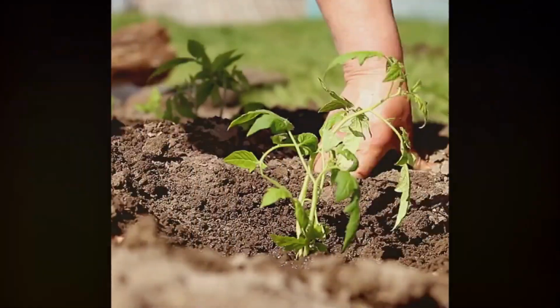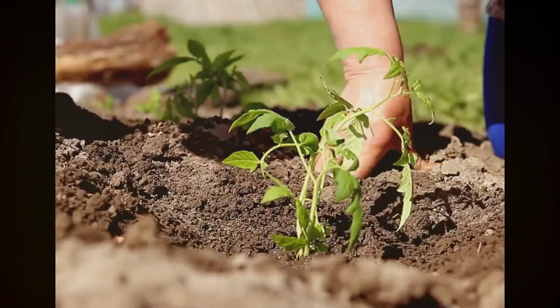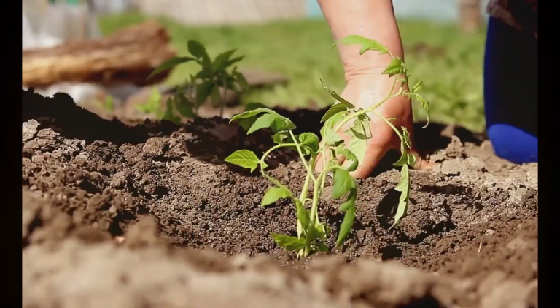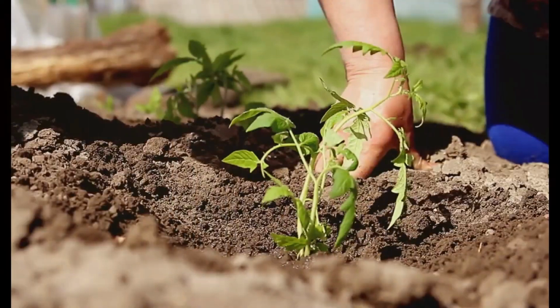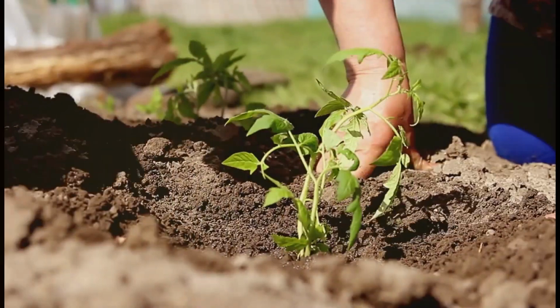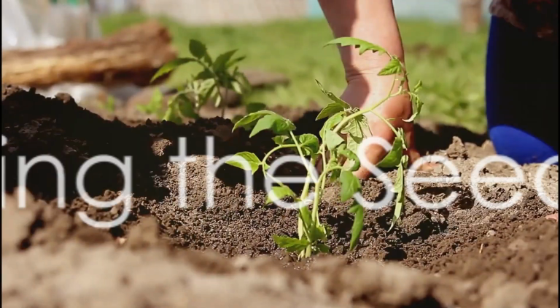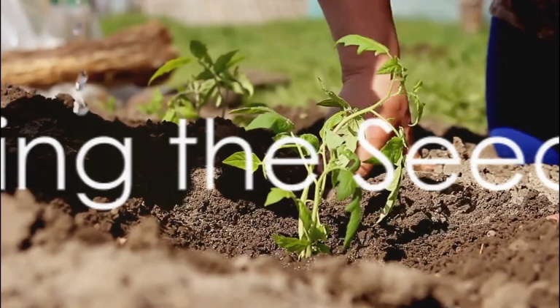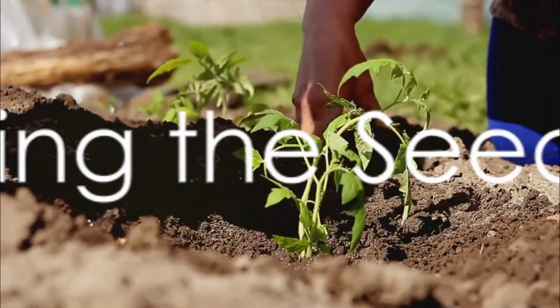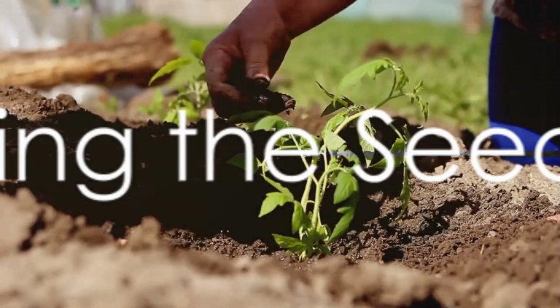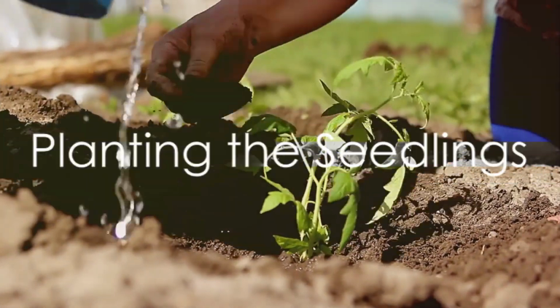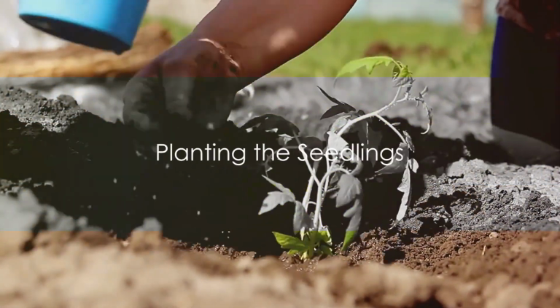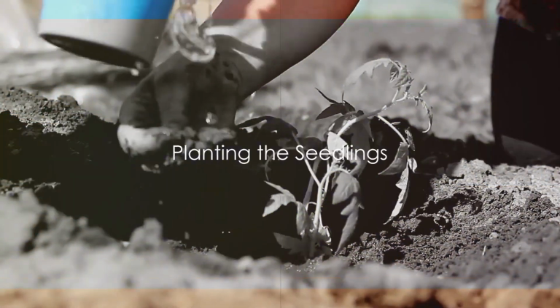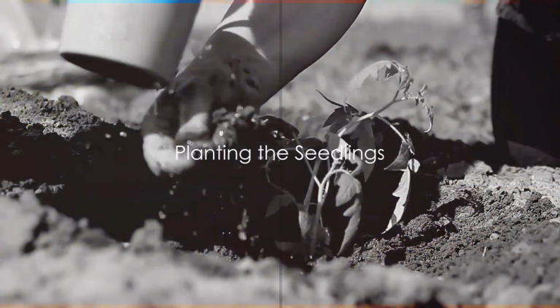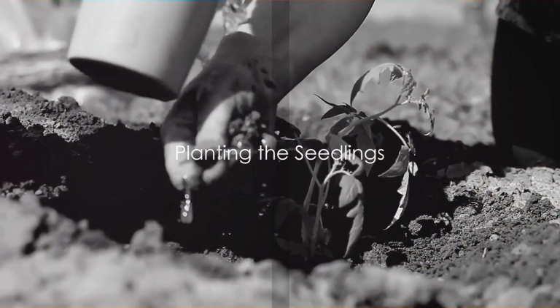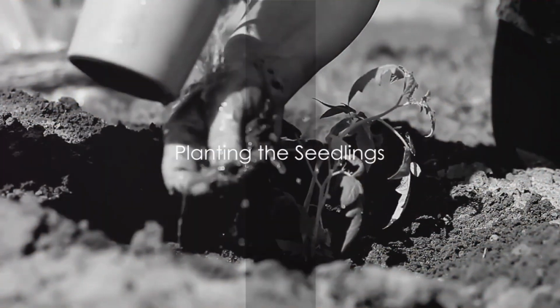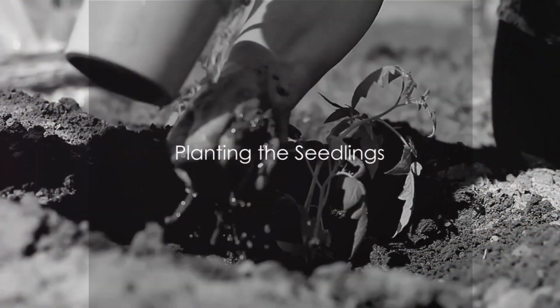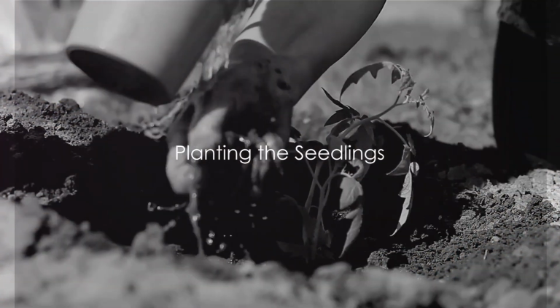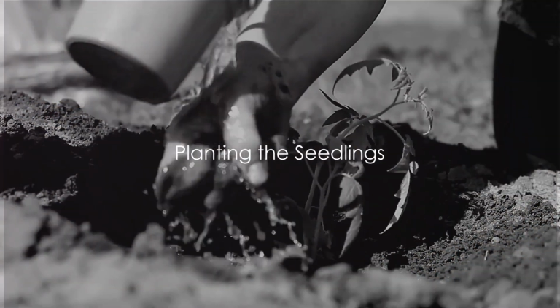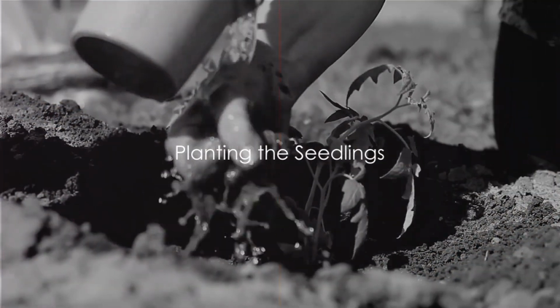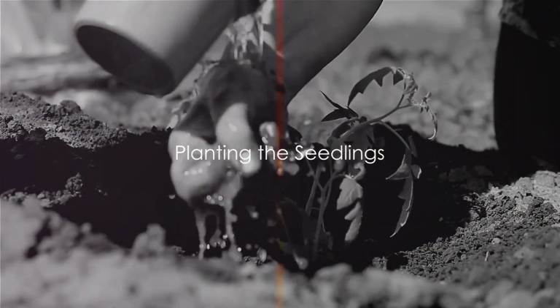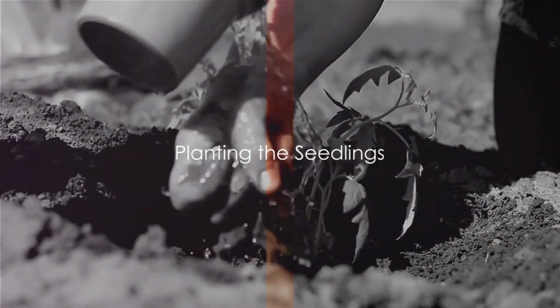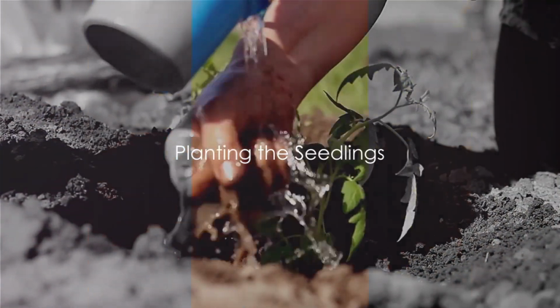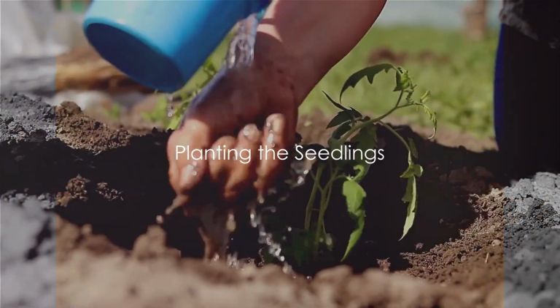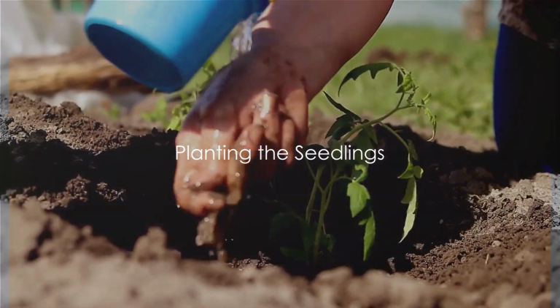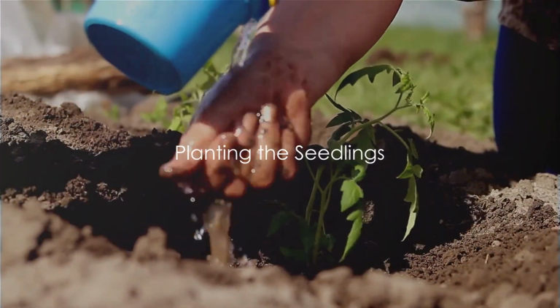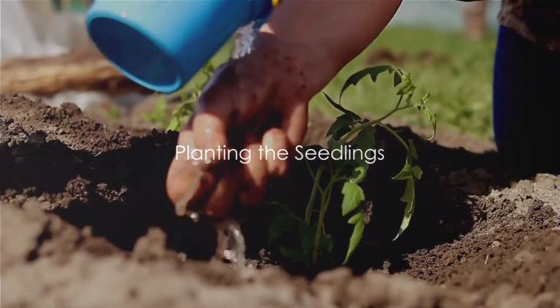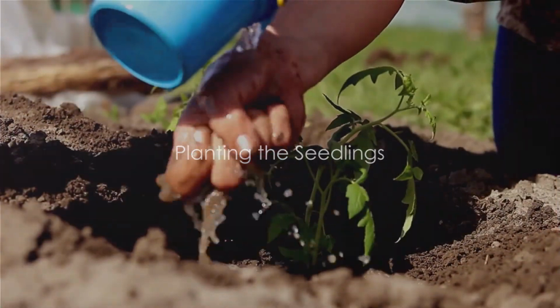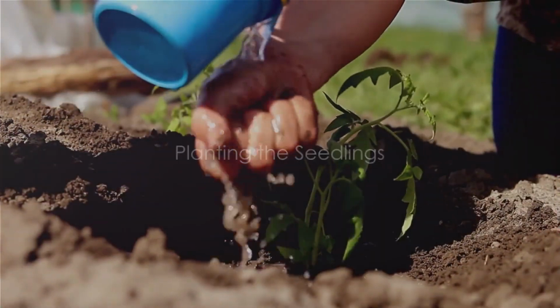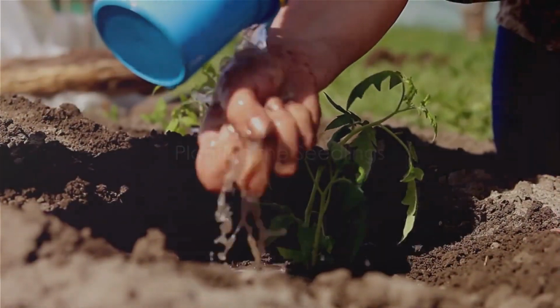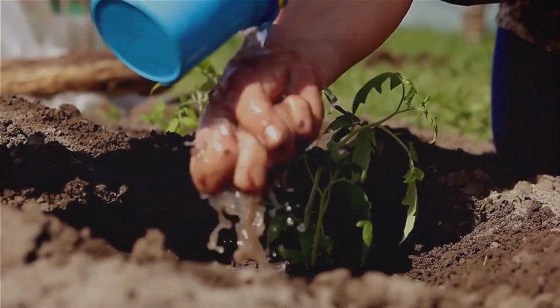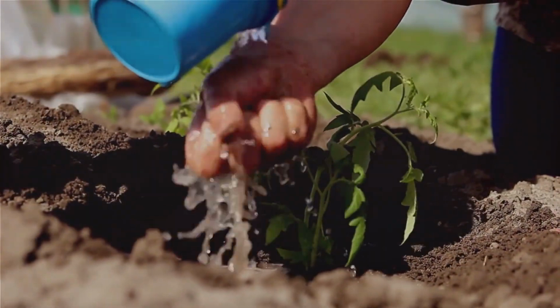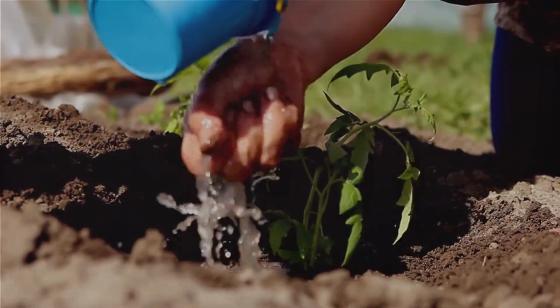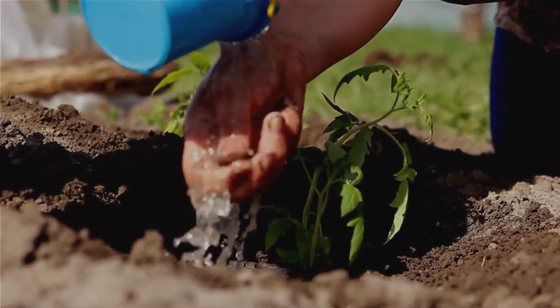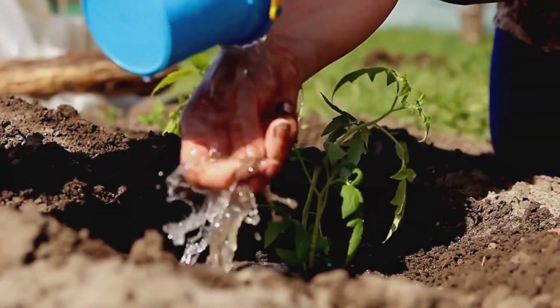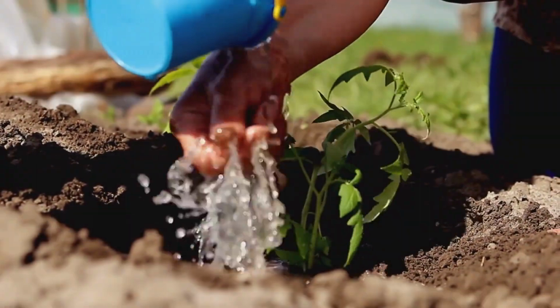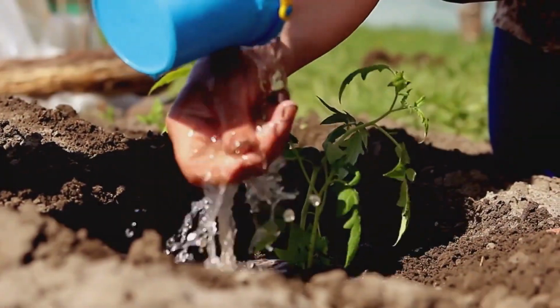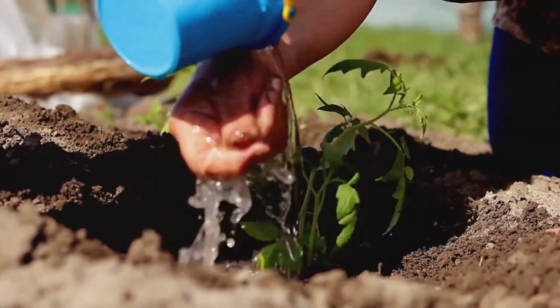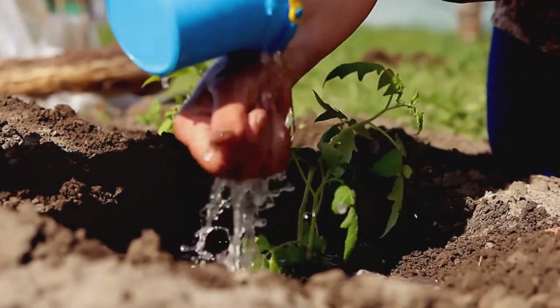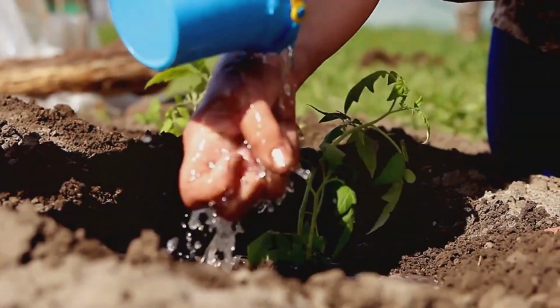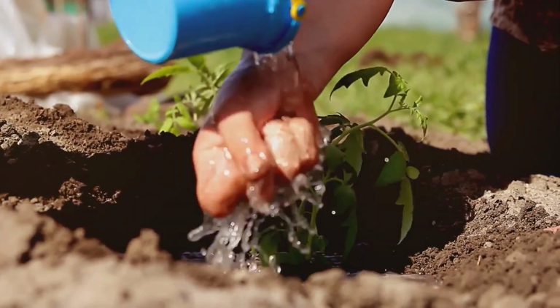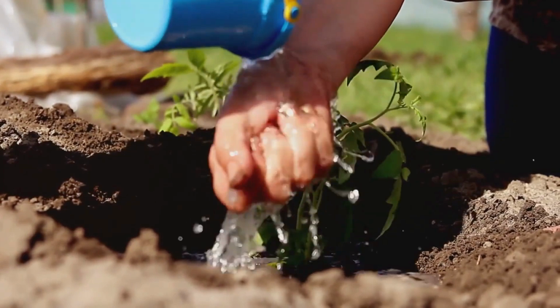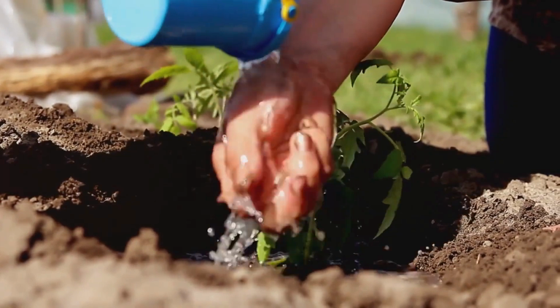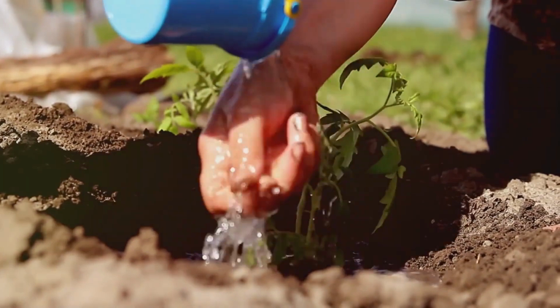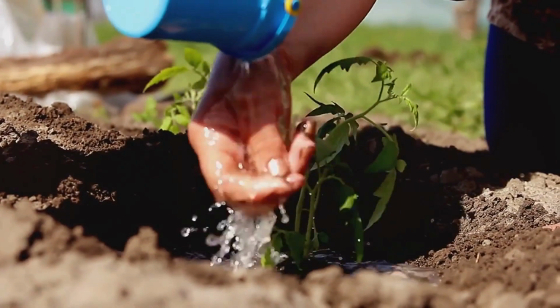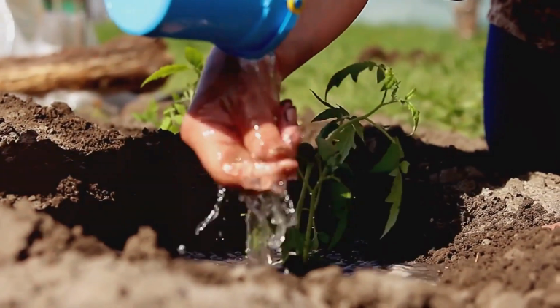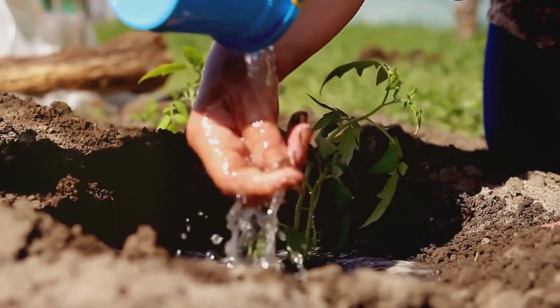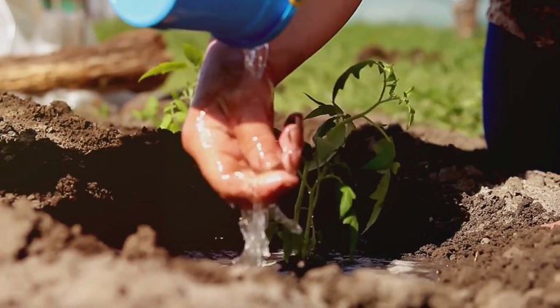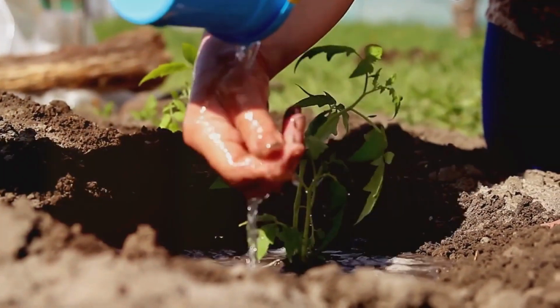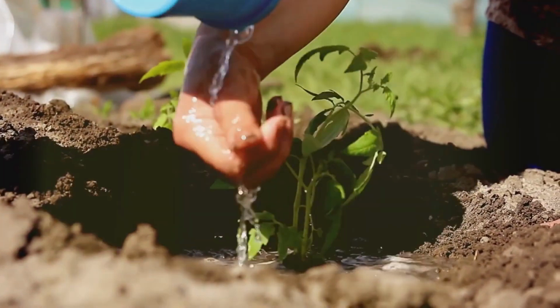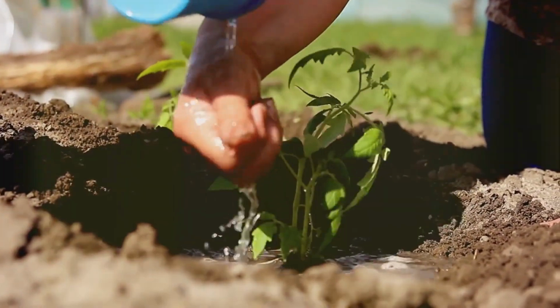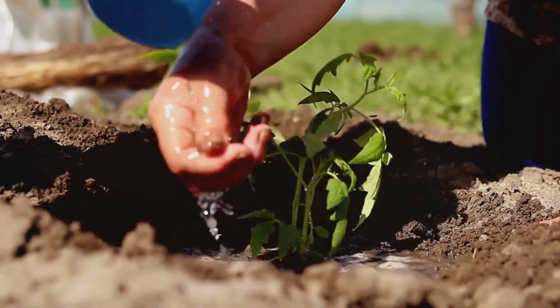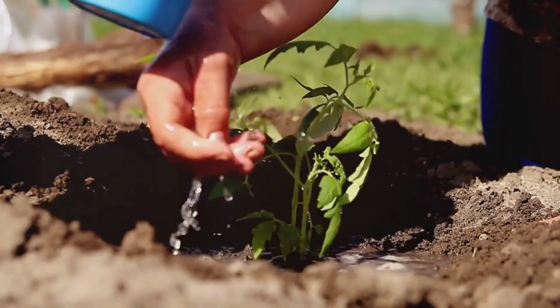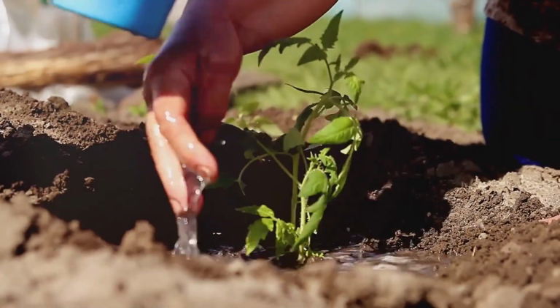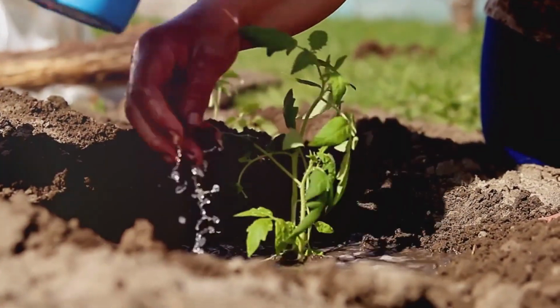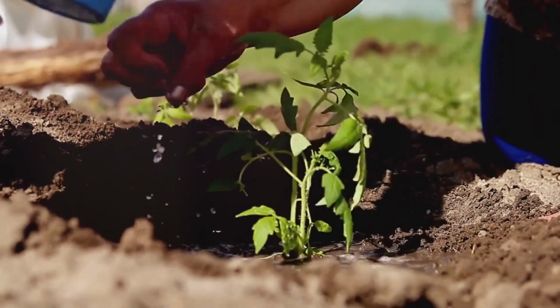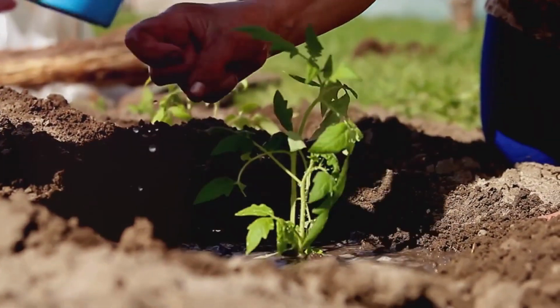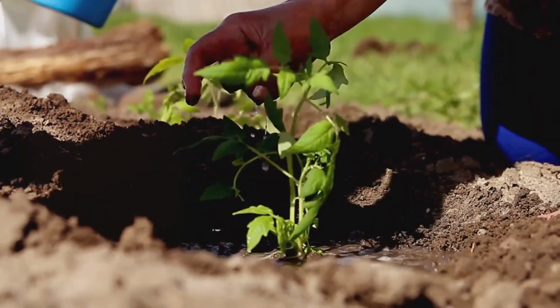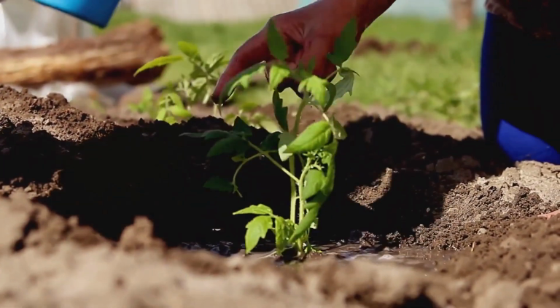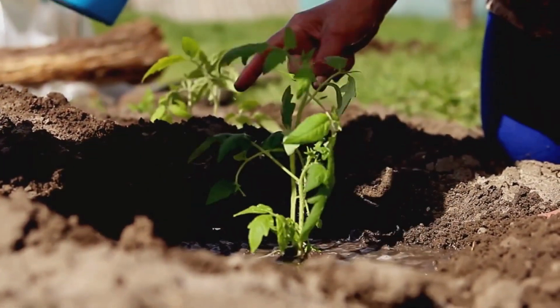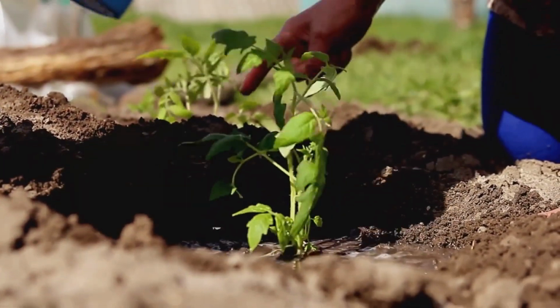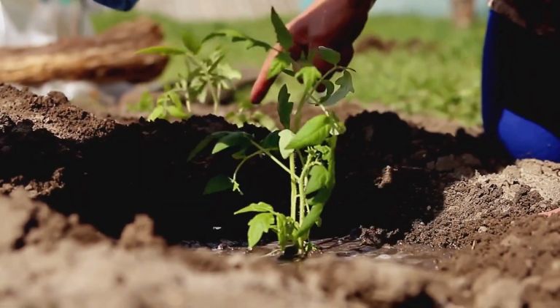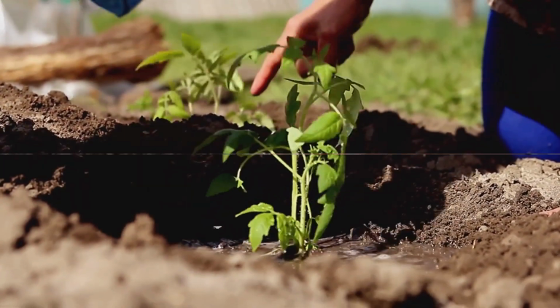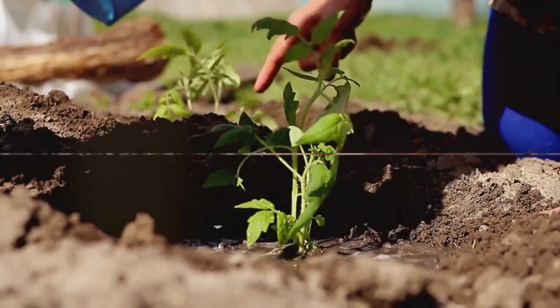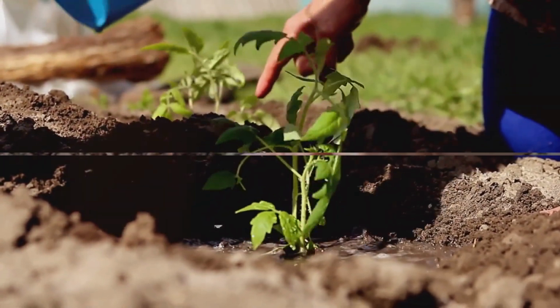Second, we planted the seedlings. Dig a hole, pop in the seedling, backfill with soil, and ensure appropriate spacing for optimum growth.